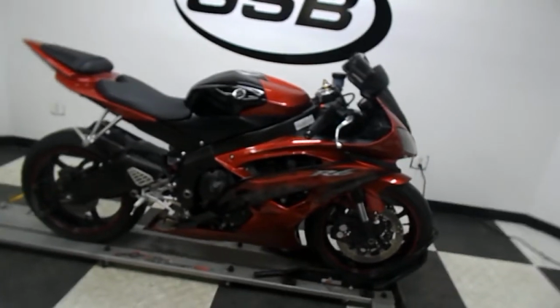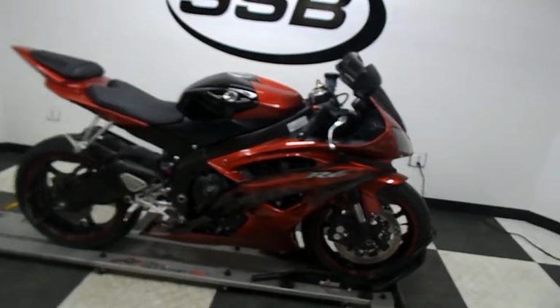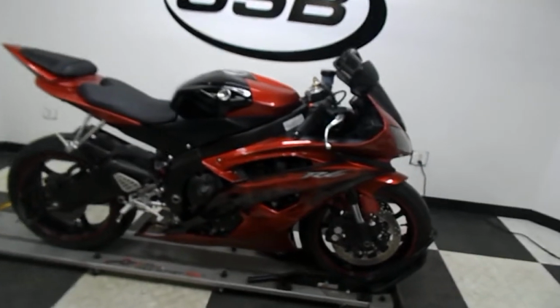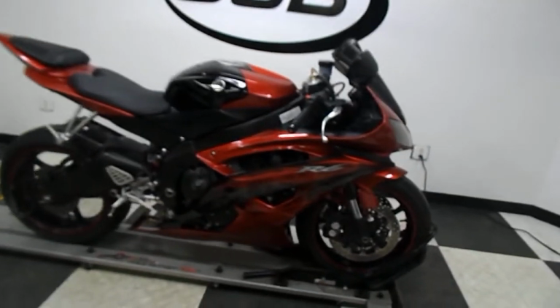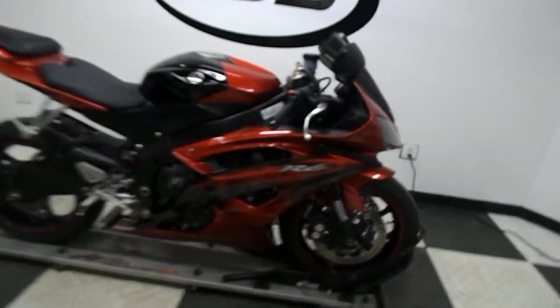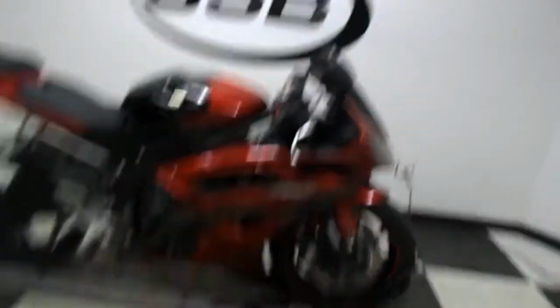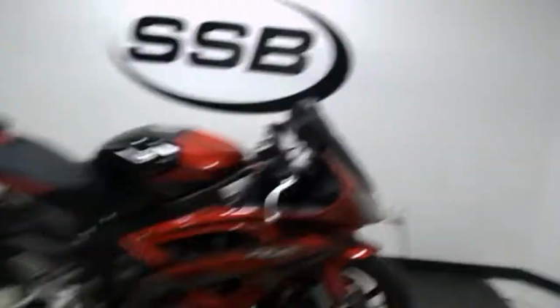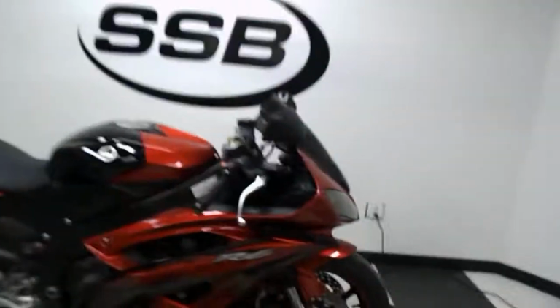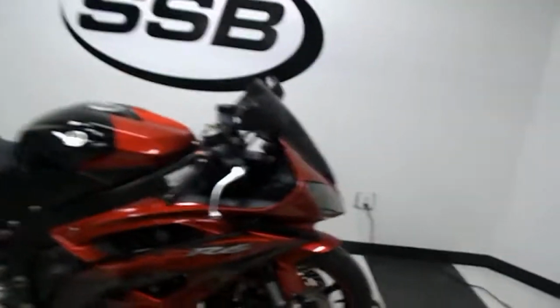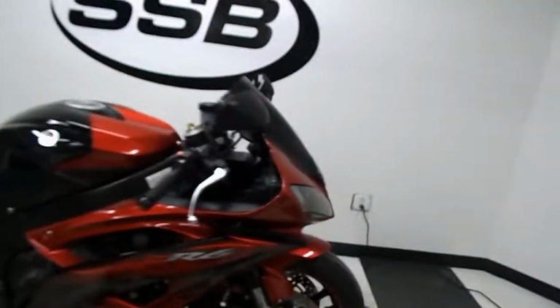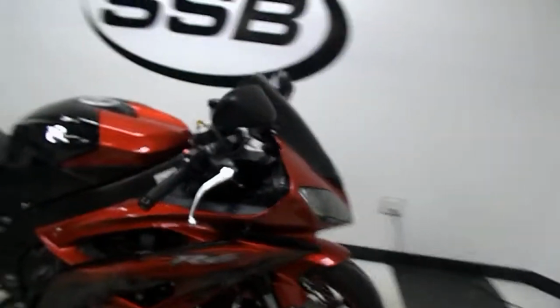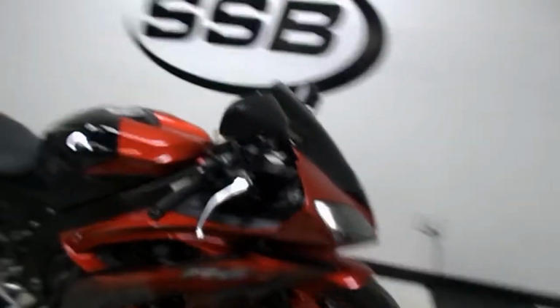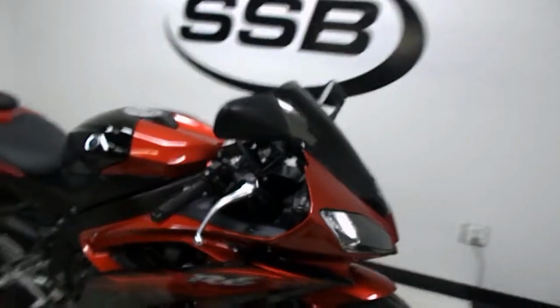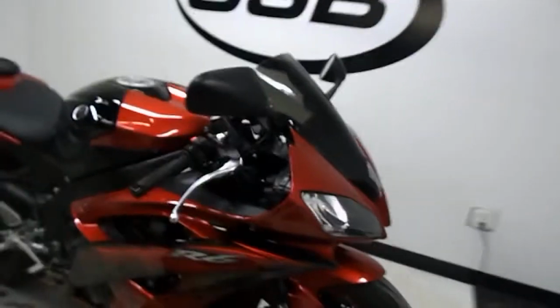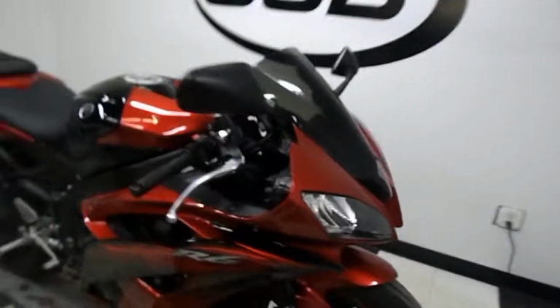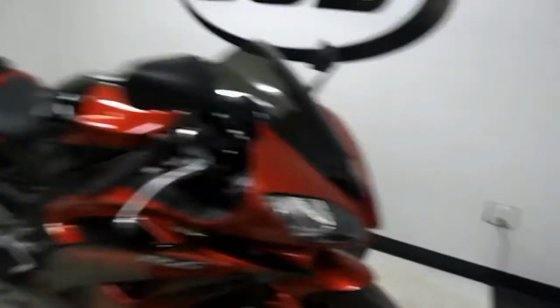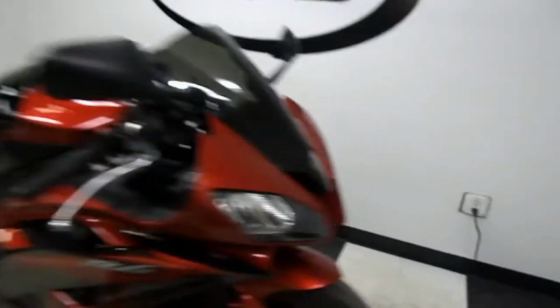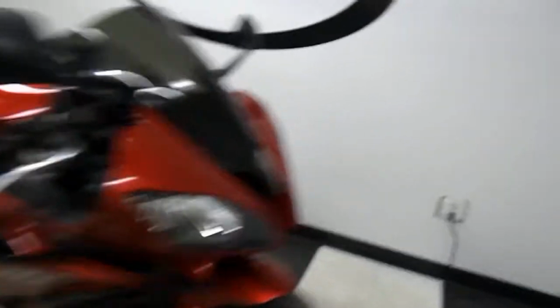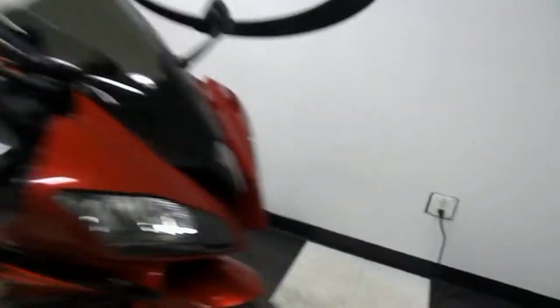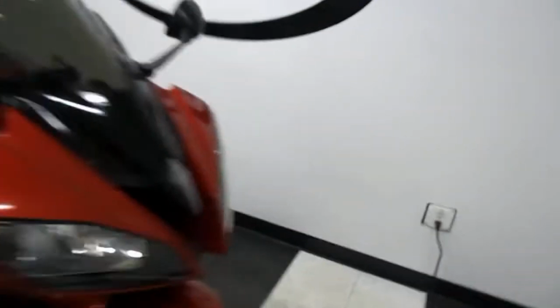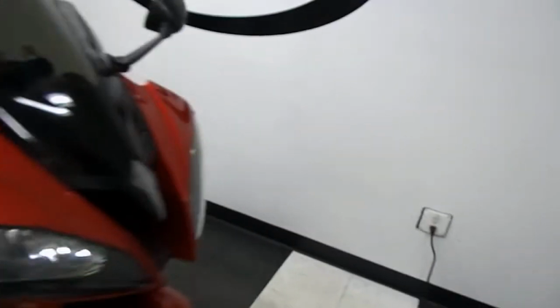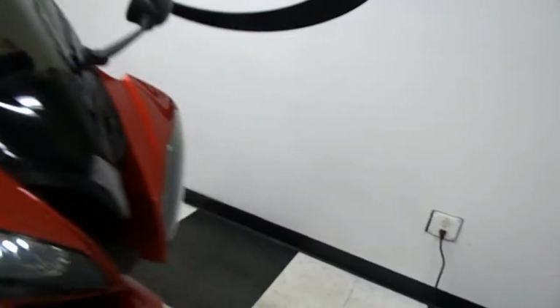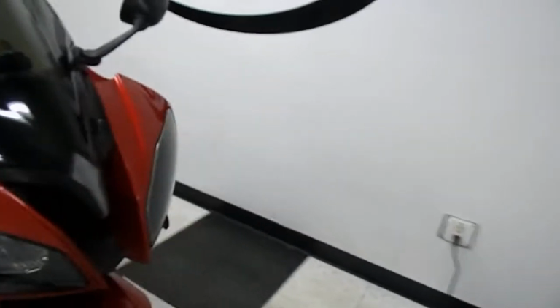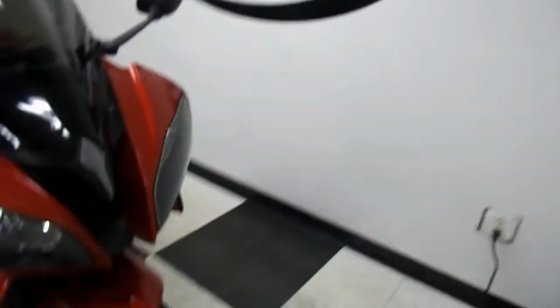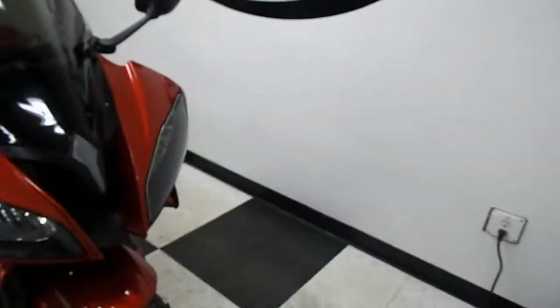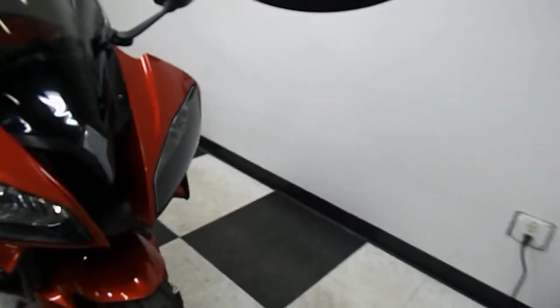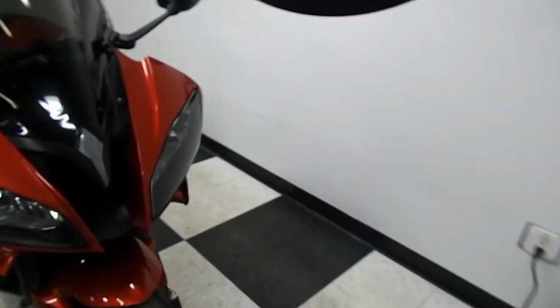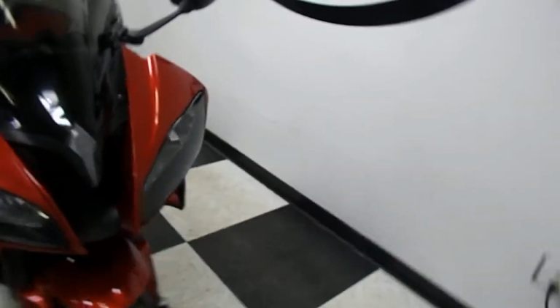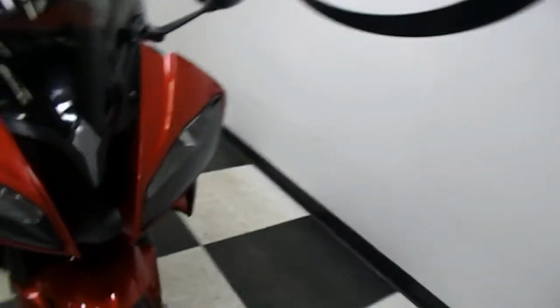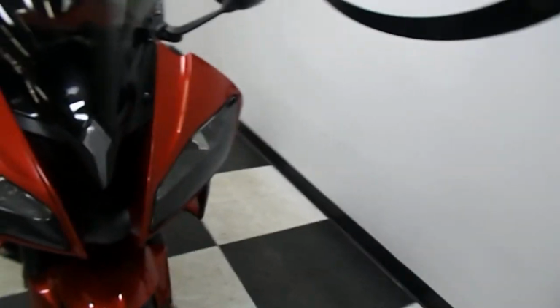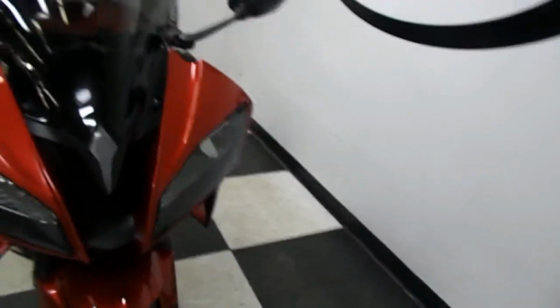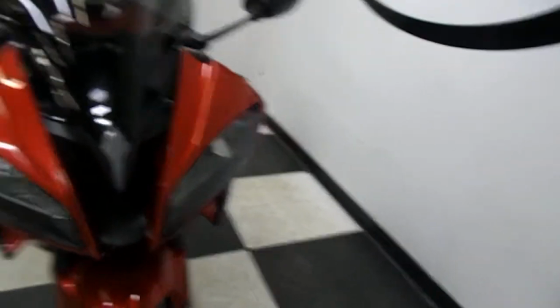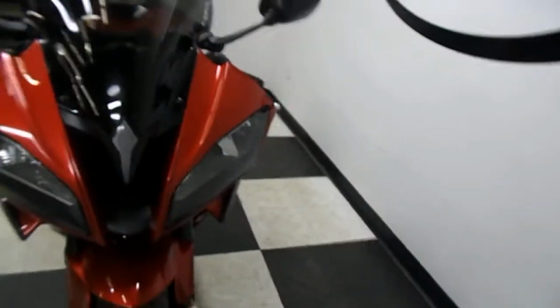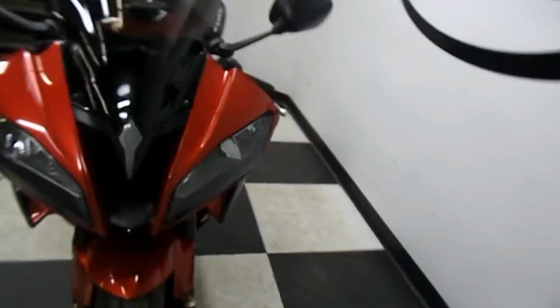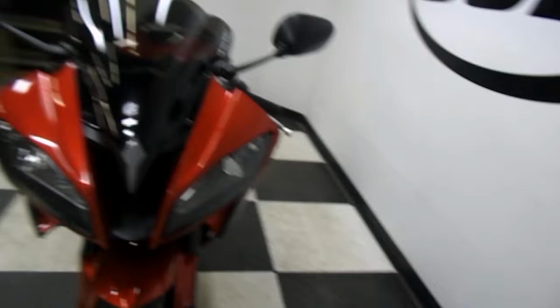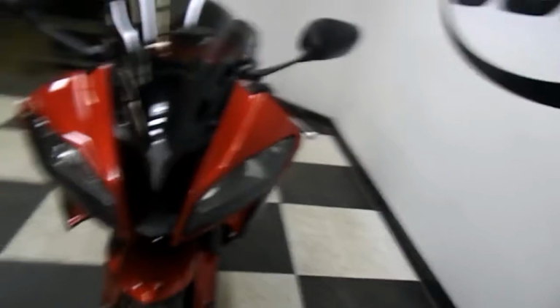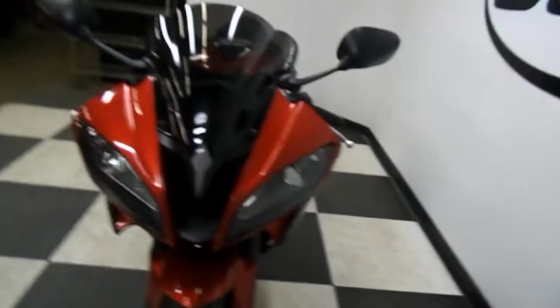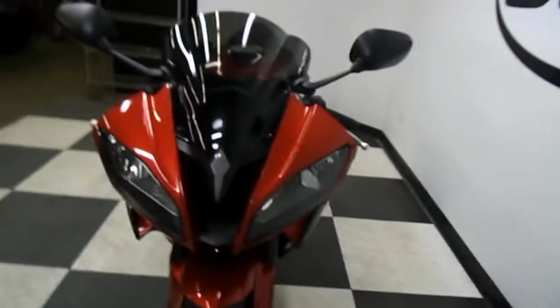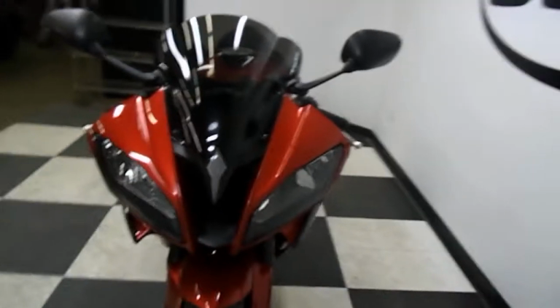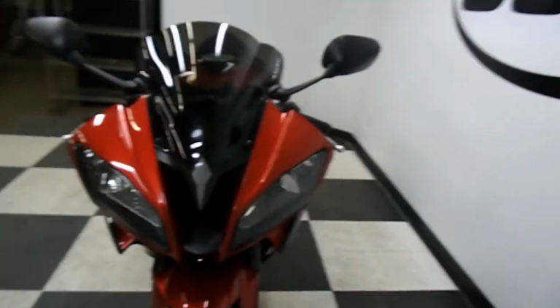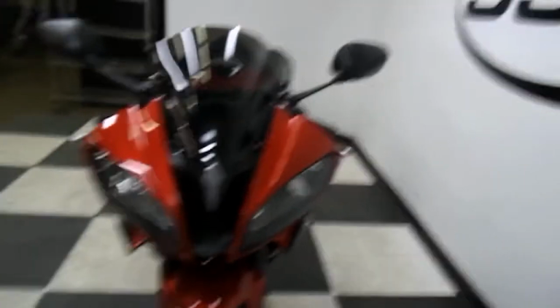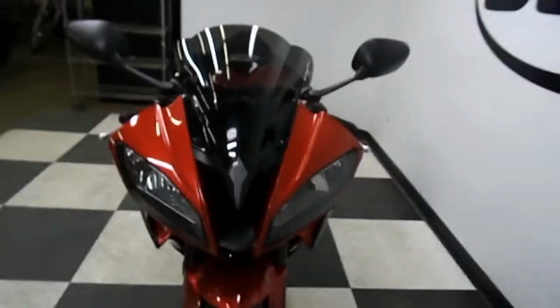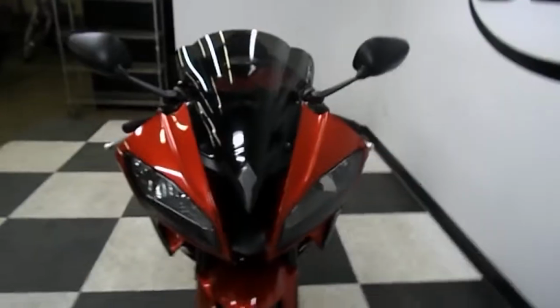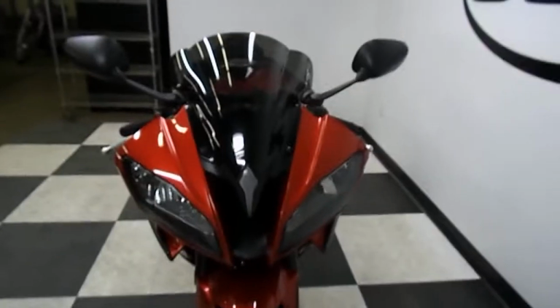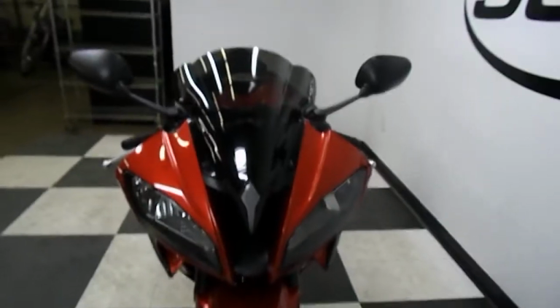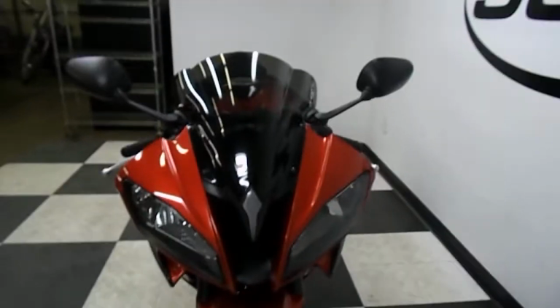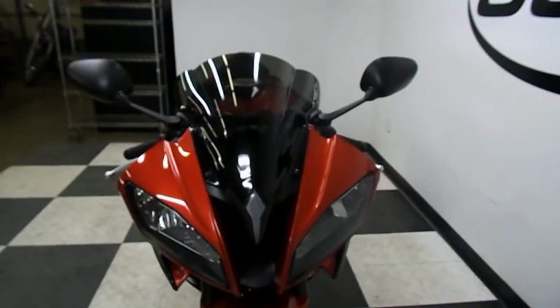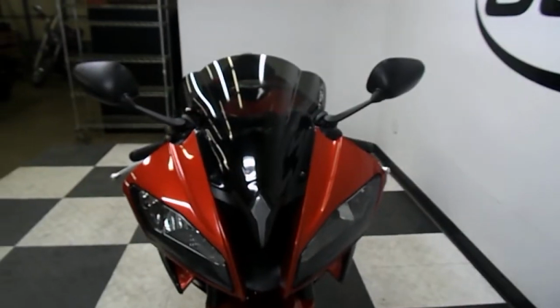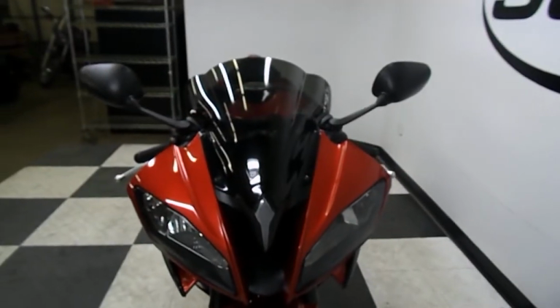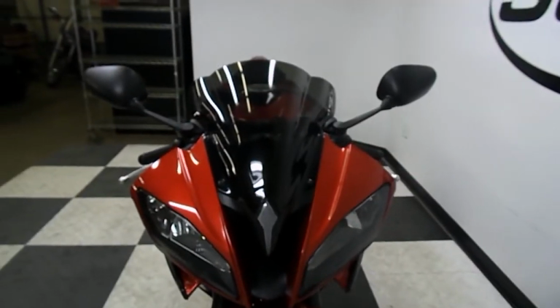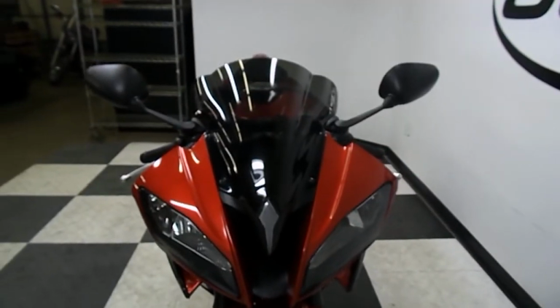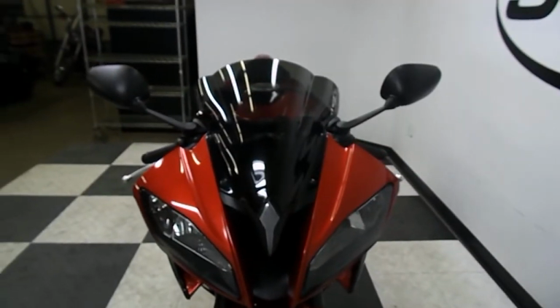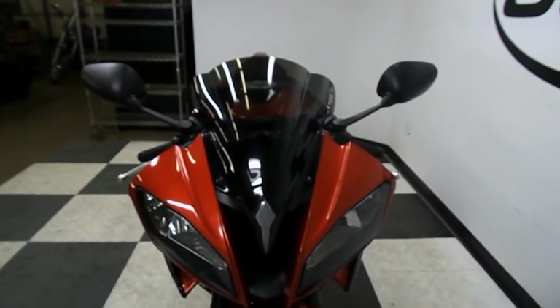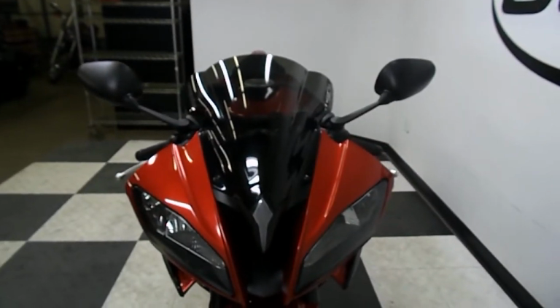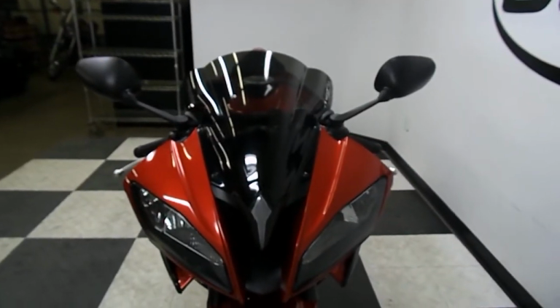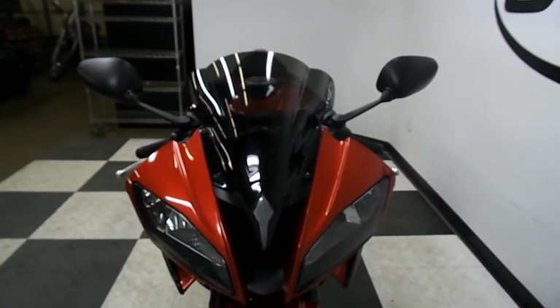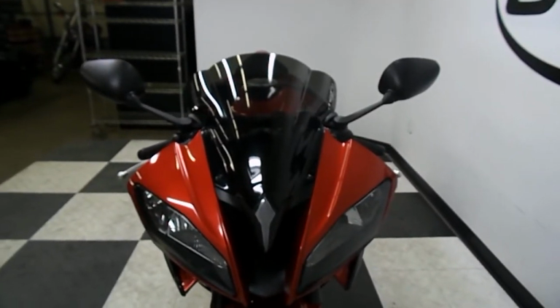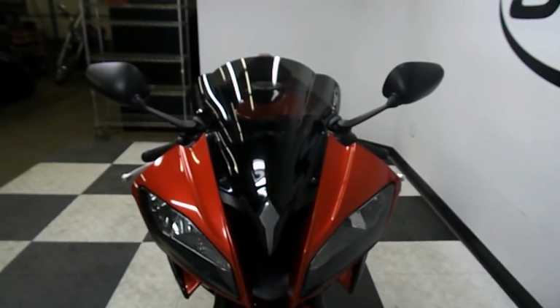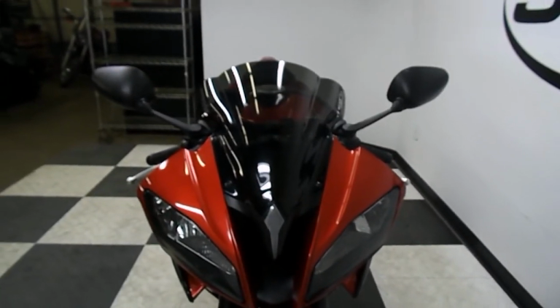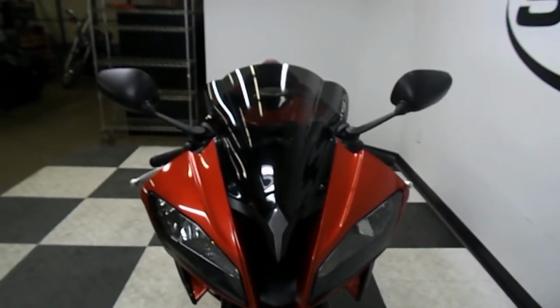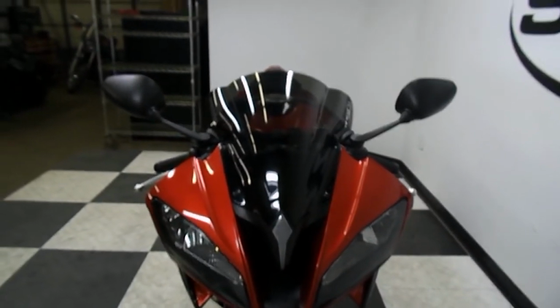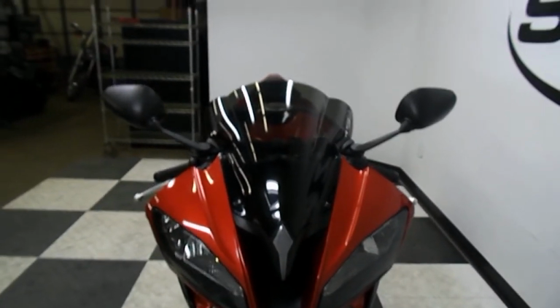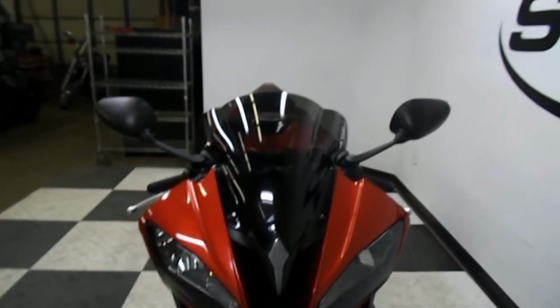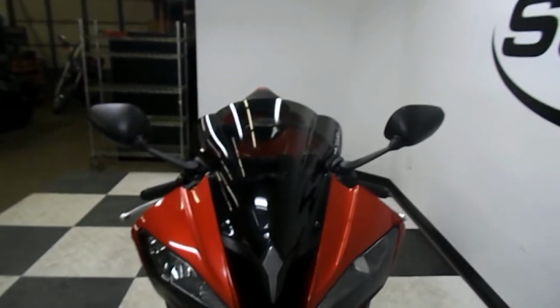Overall, this bike is in mint condition. It is absolutely beautiful. I haven't found a scratch or a mark on it yet.